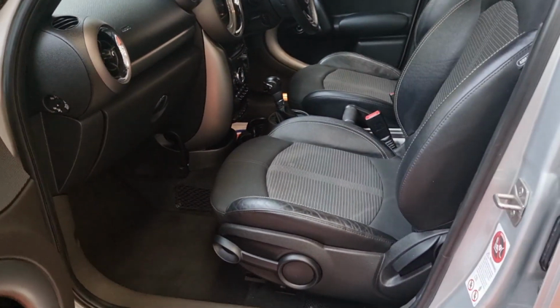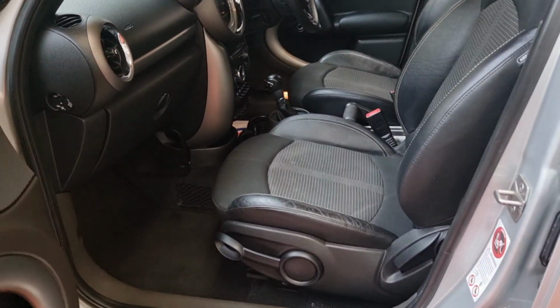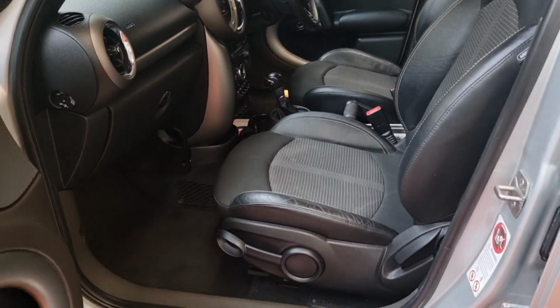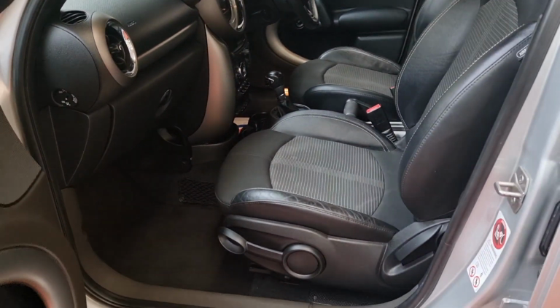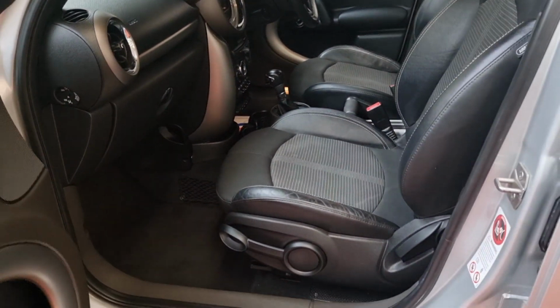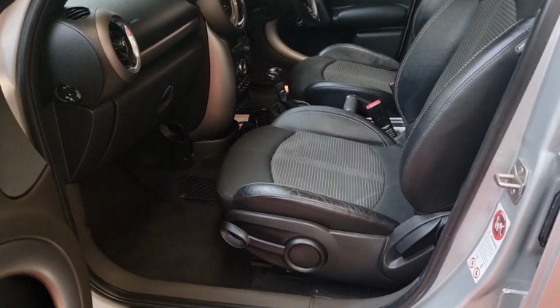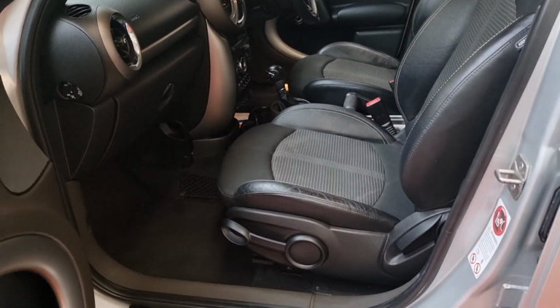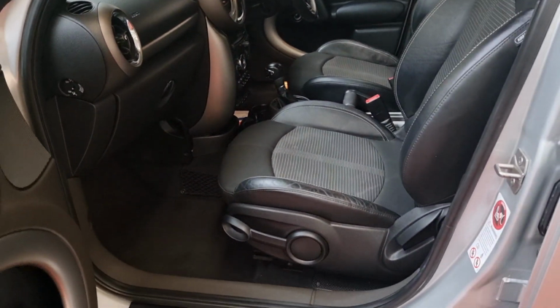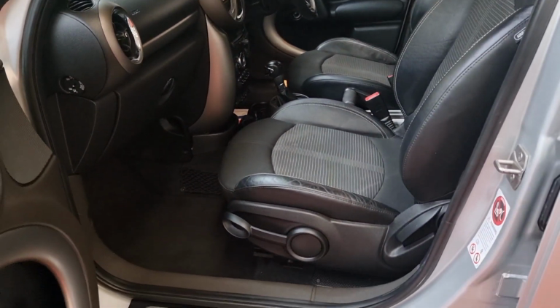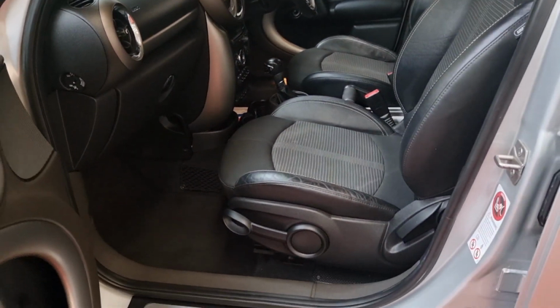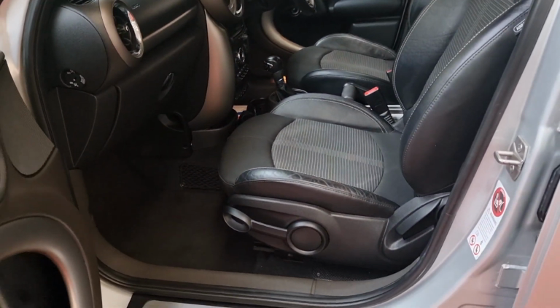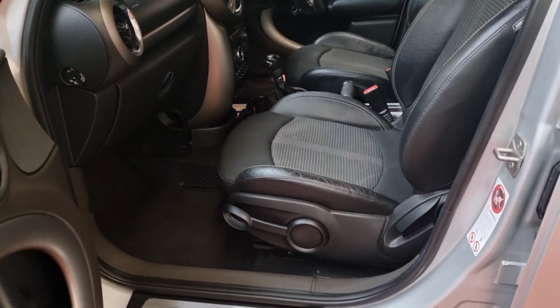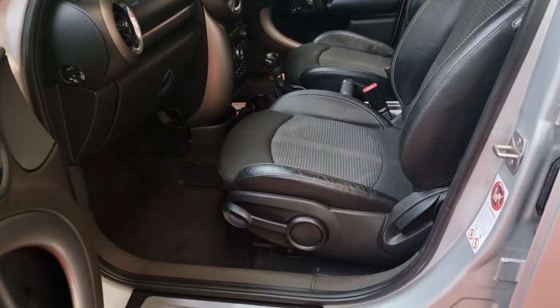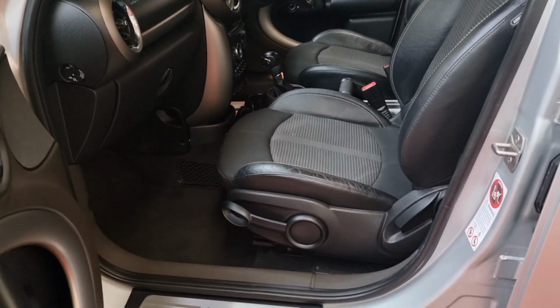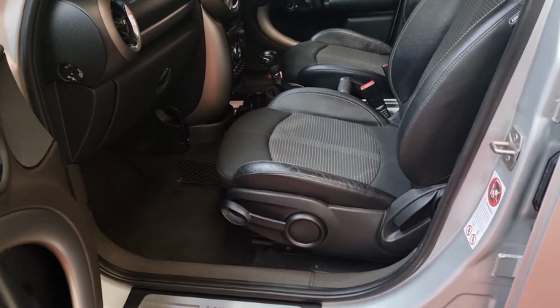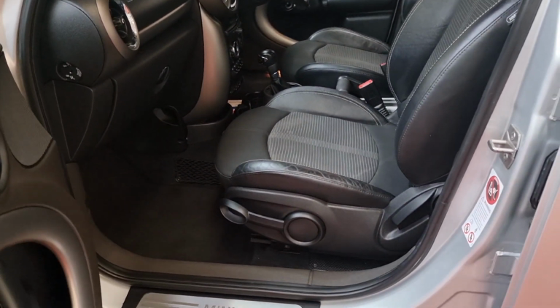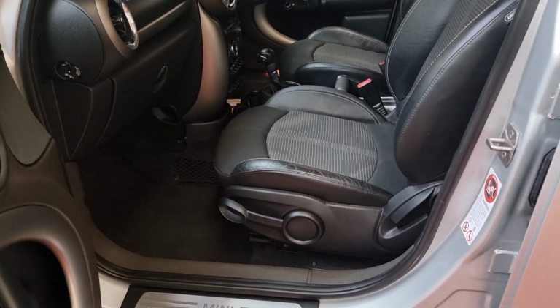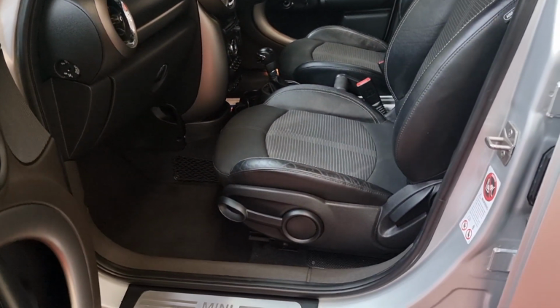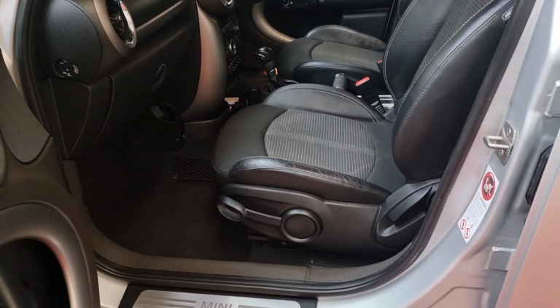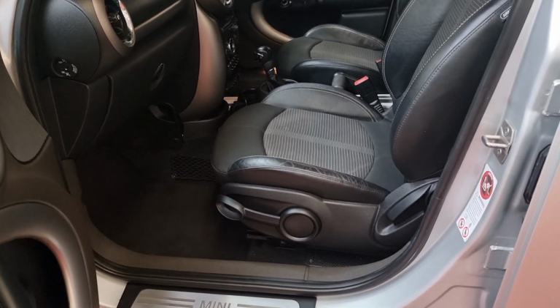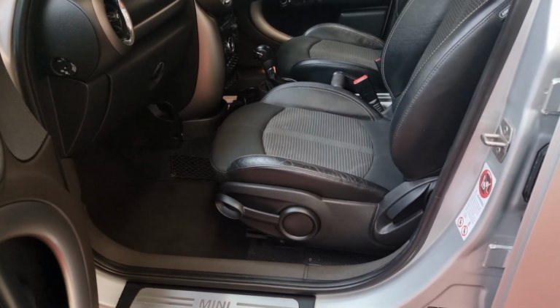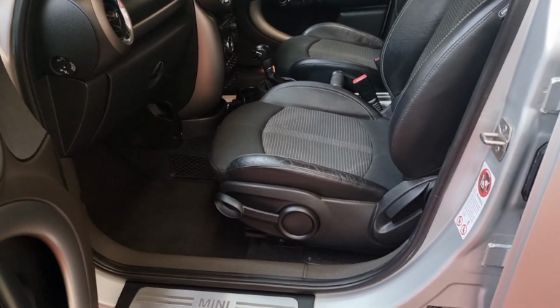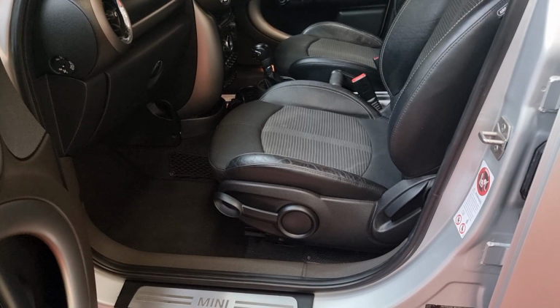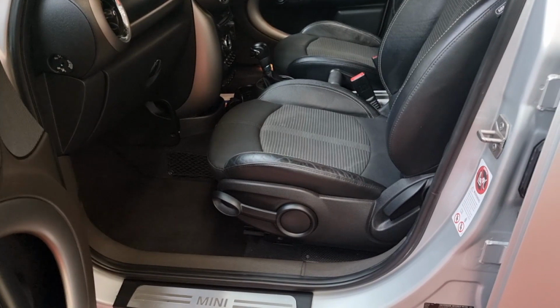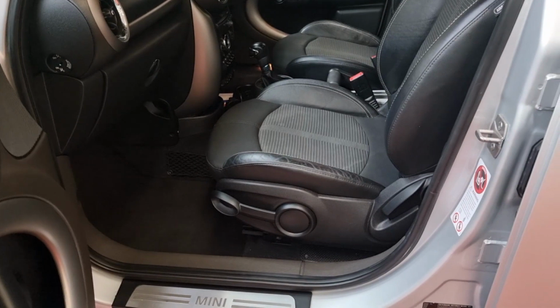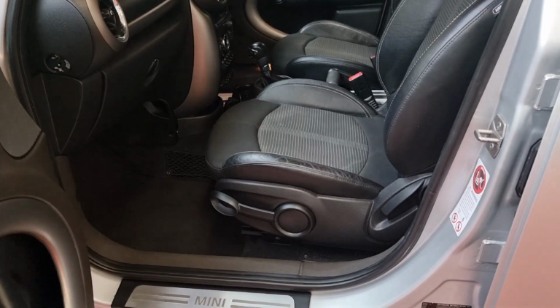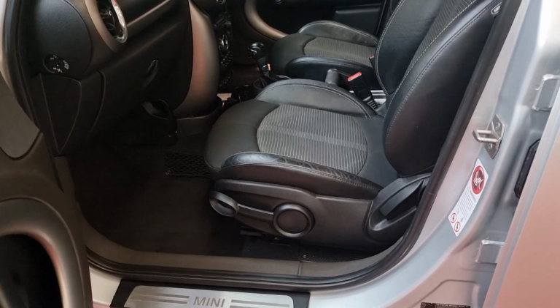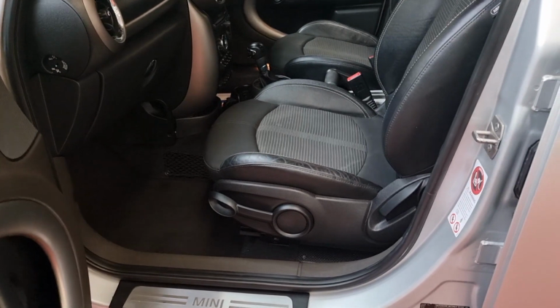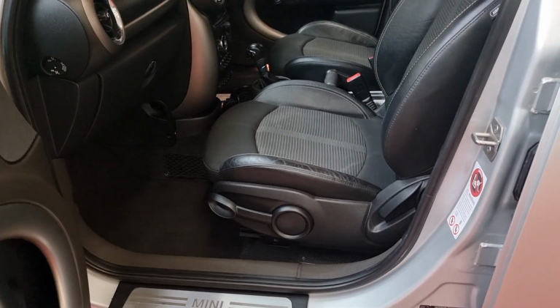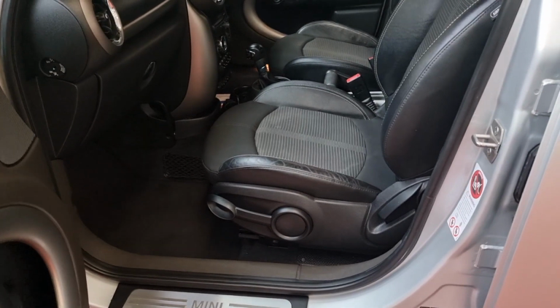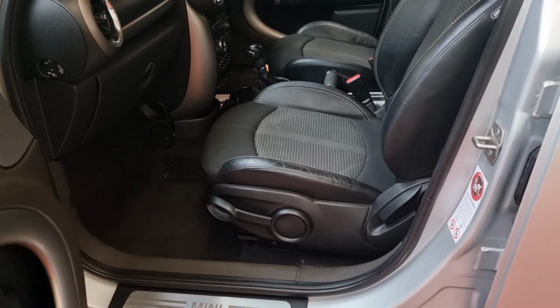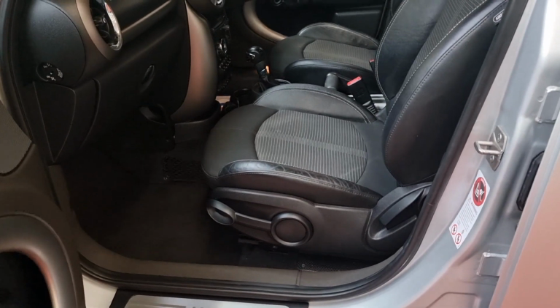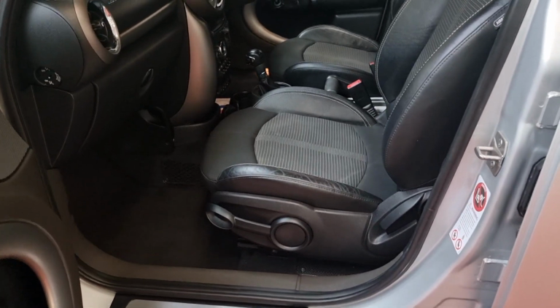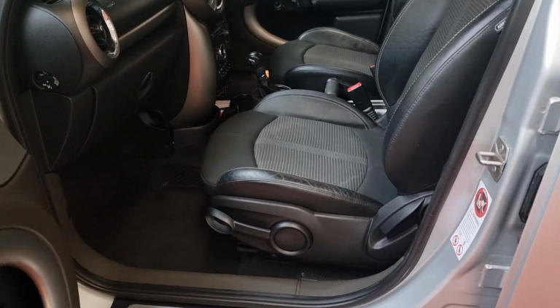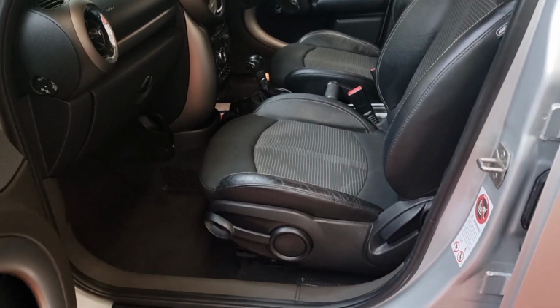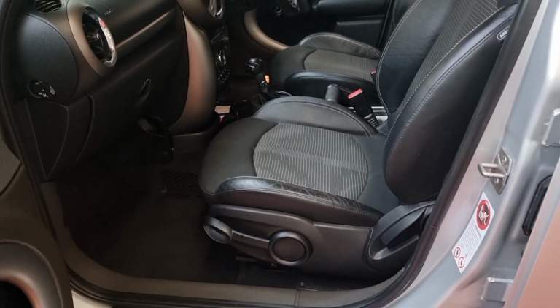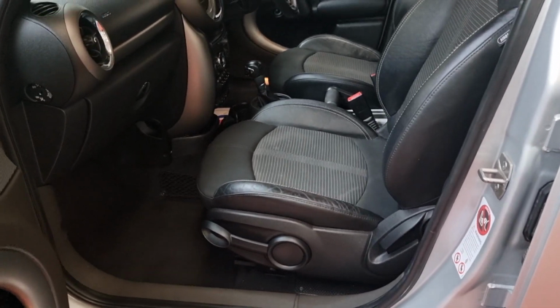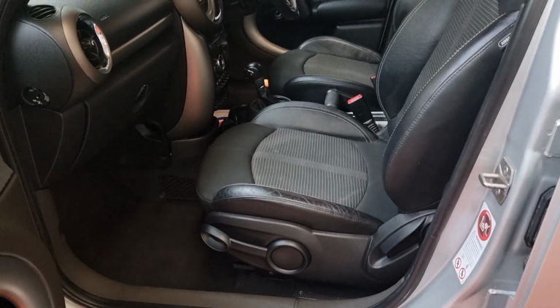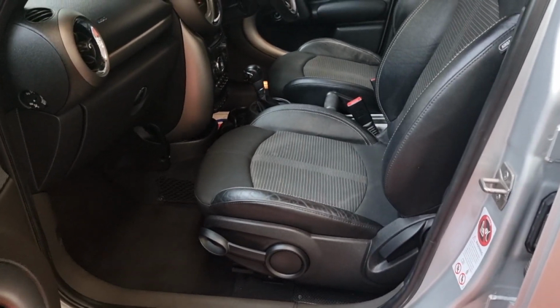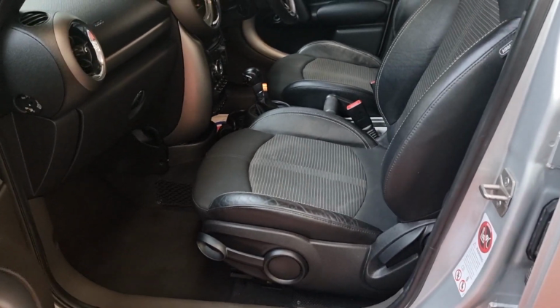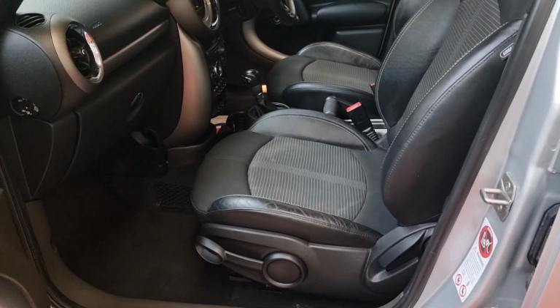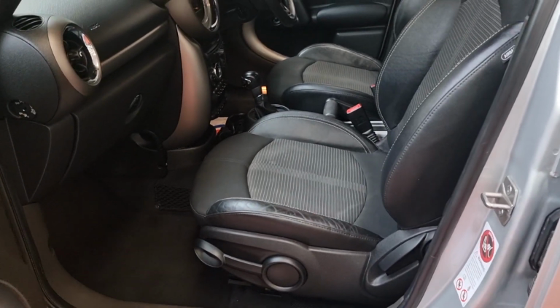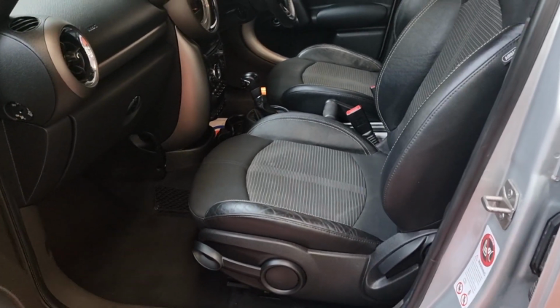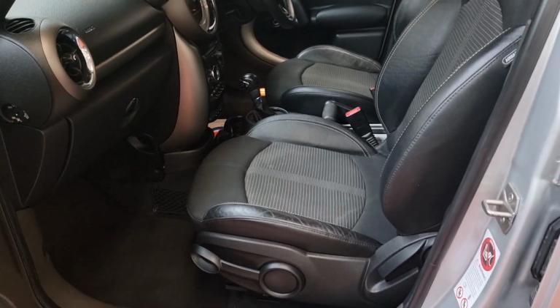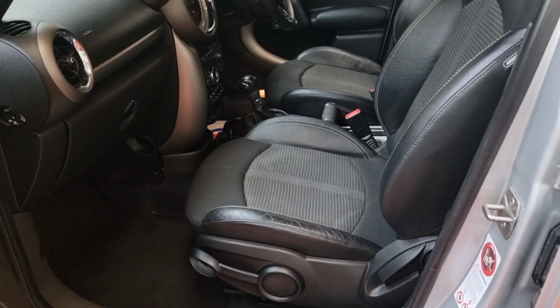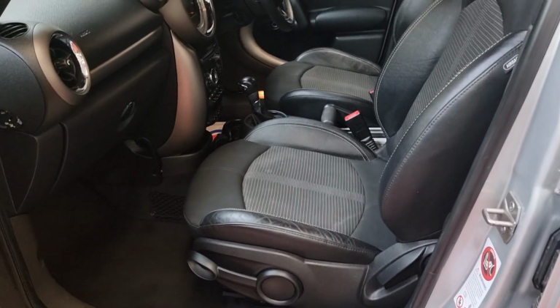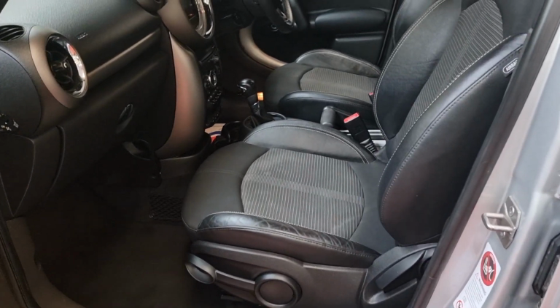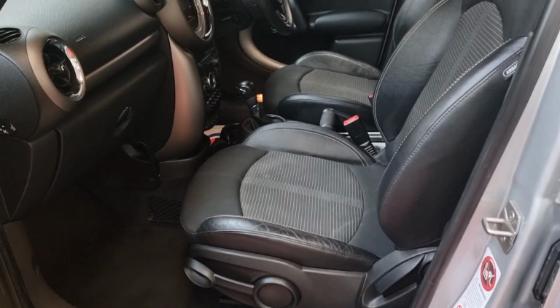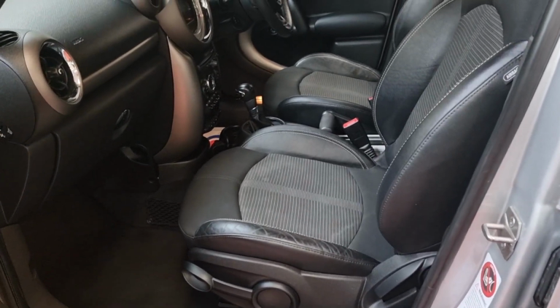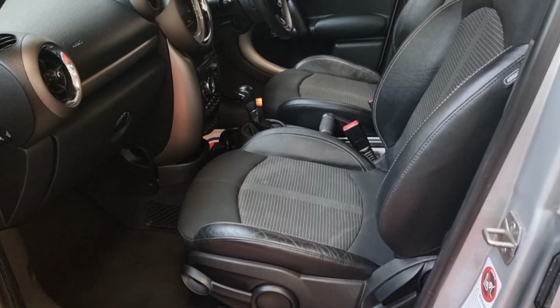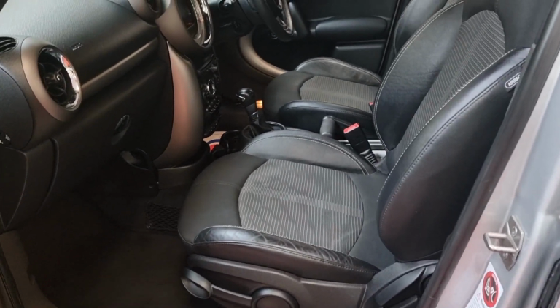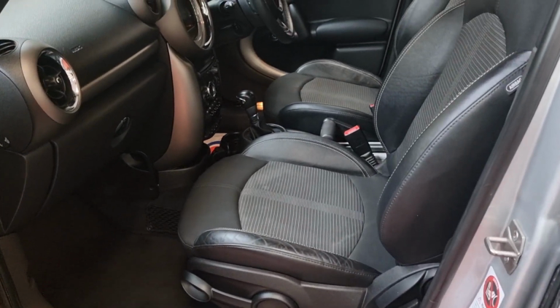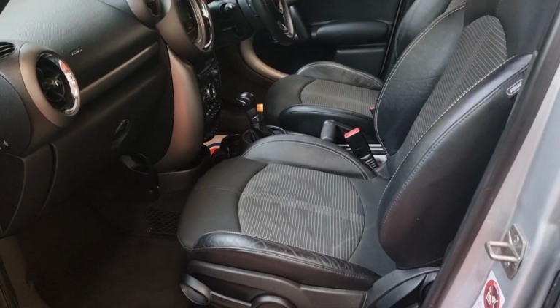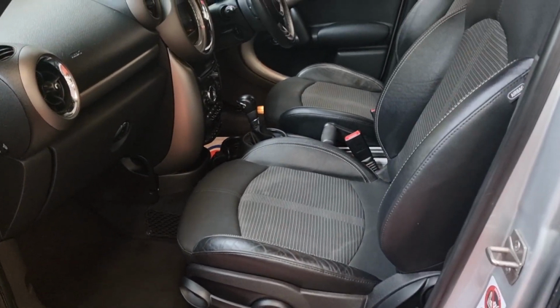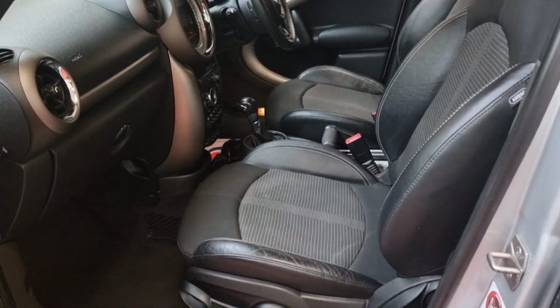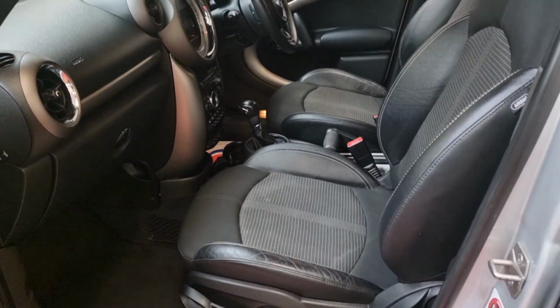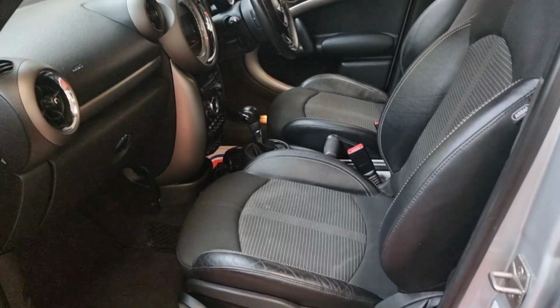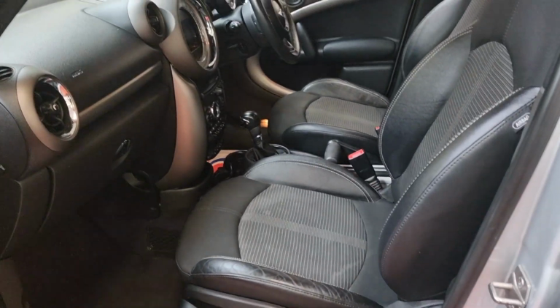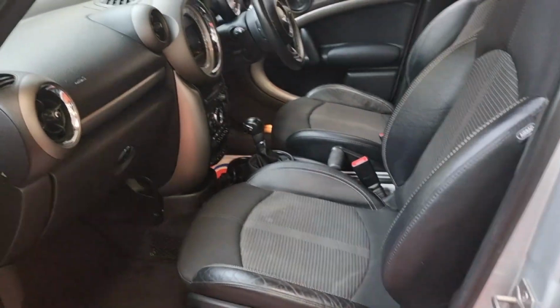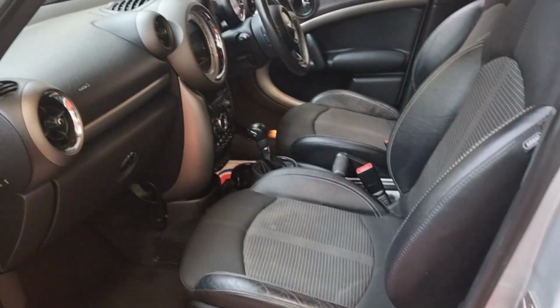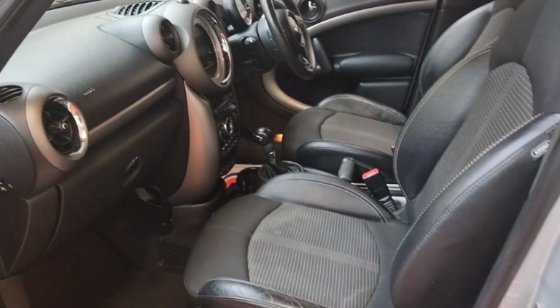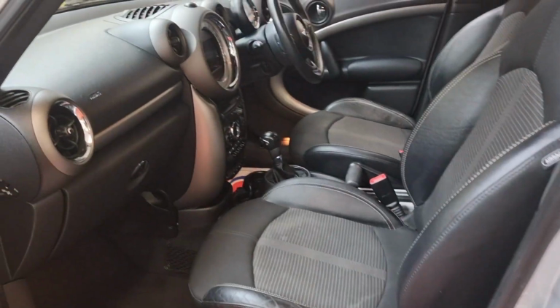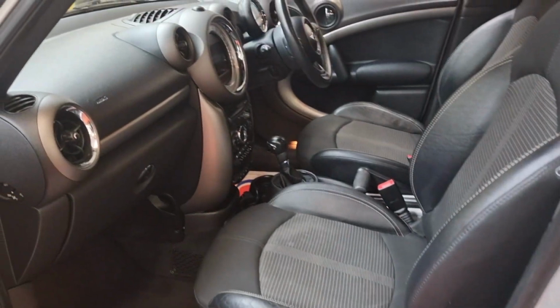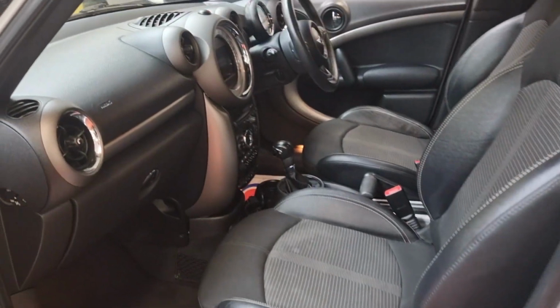The interior is very nice and tidy — leather and cloth combination. This one has quite good boot space indeed.